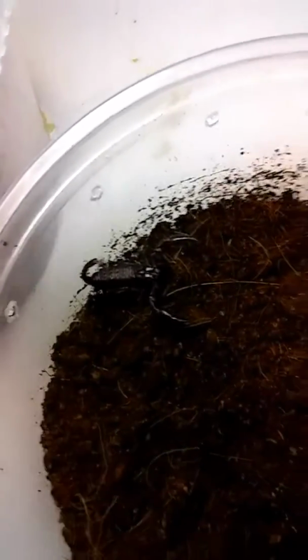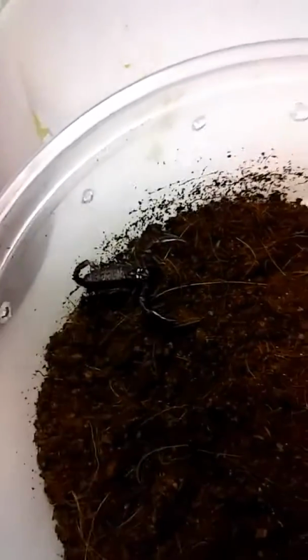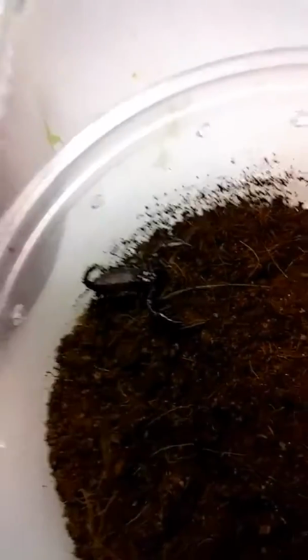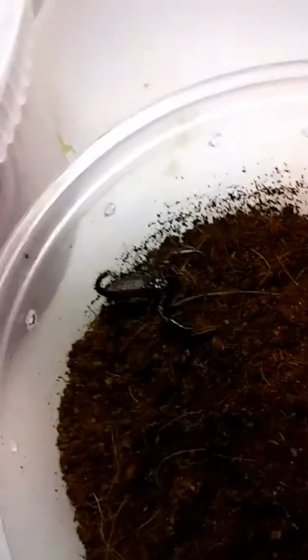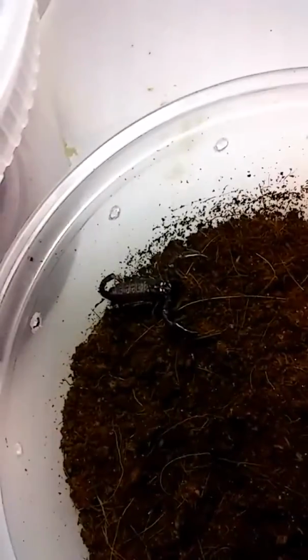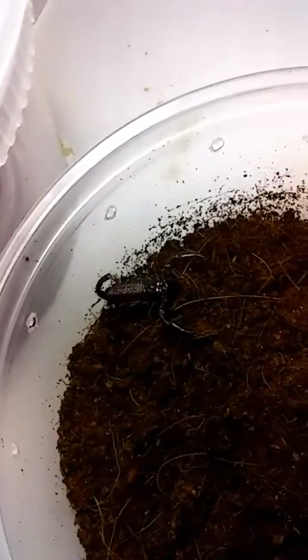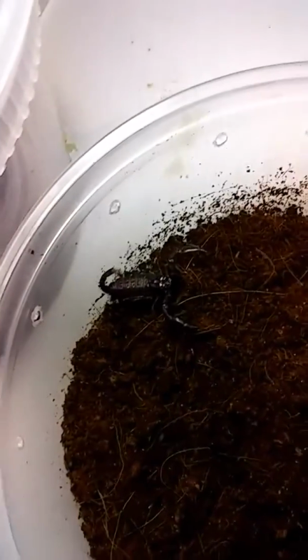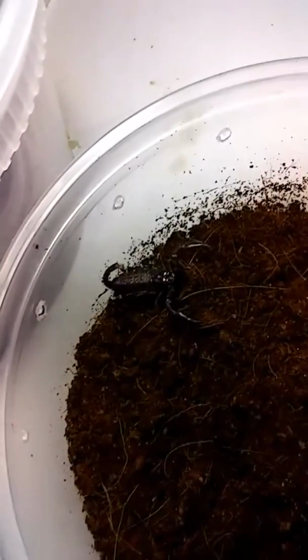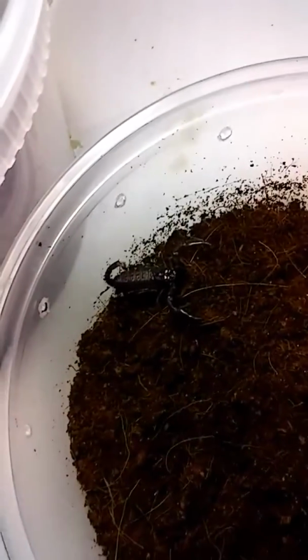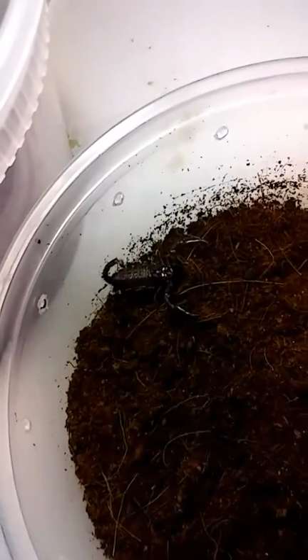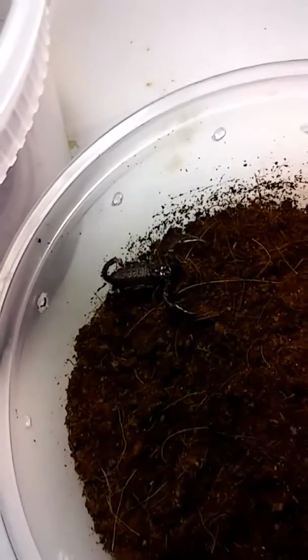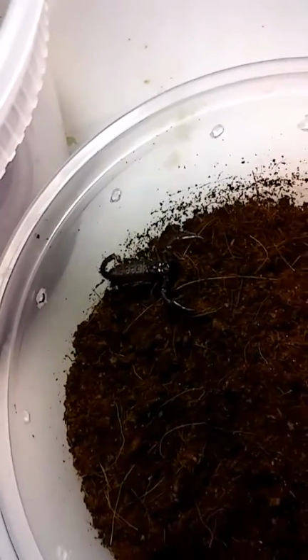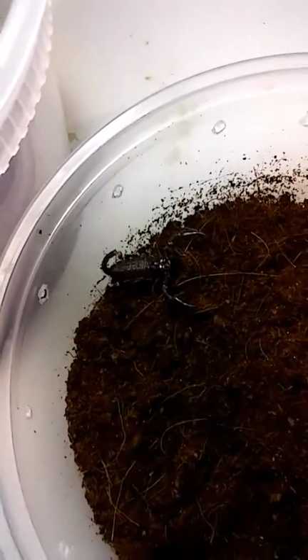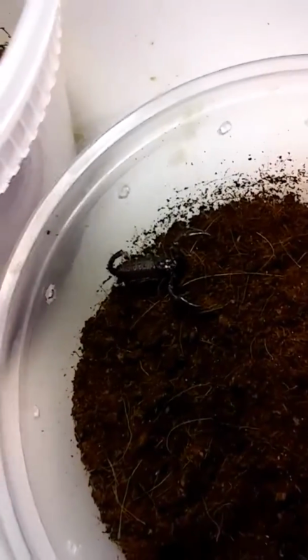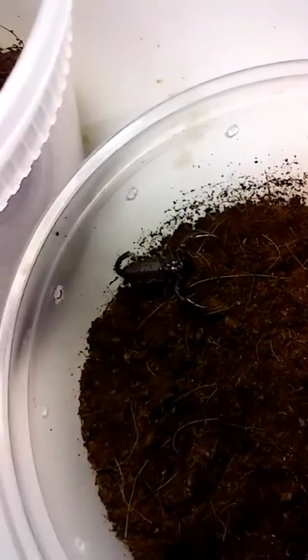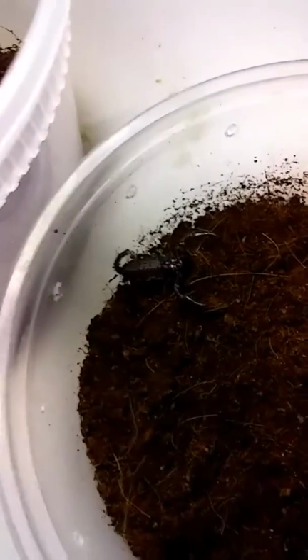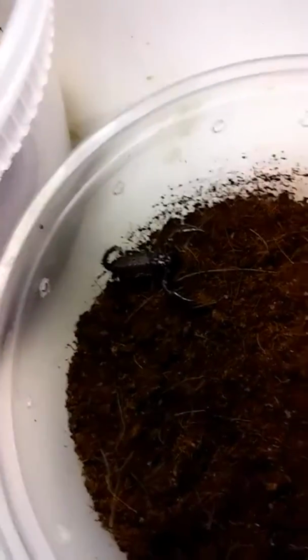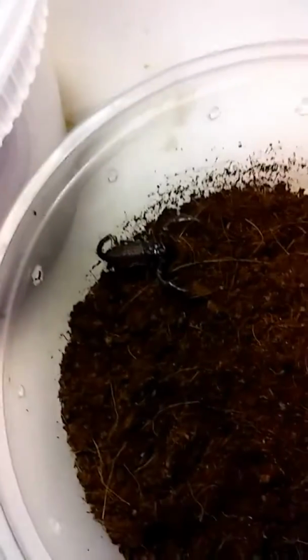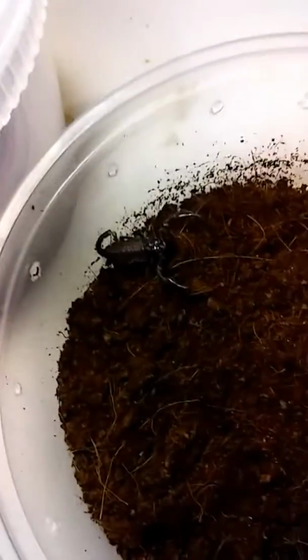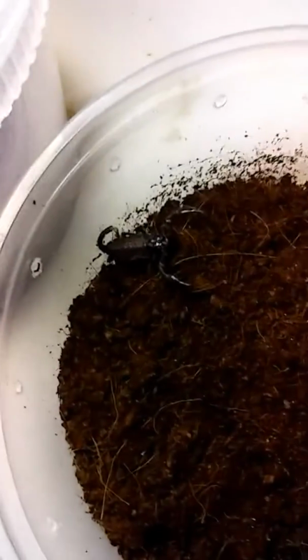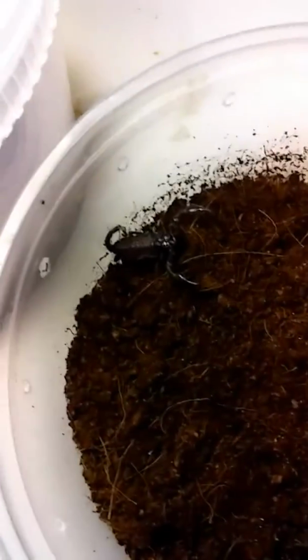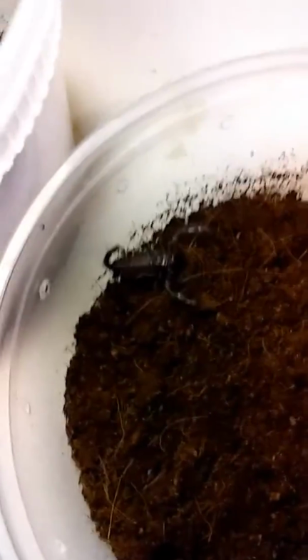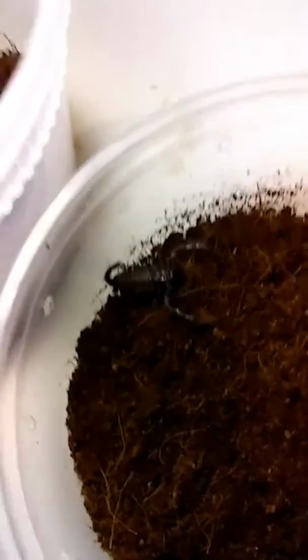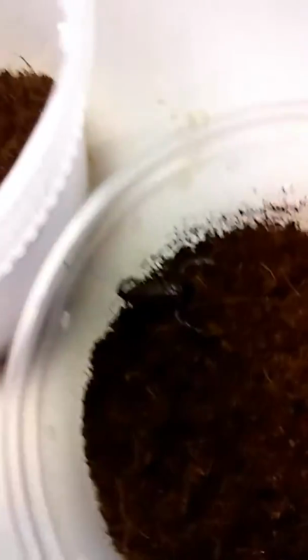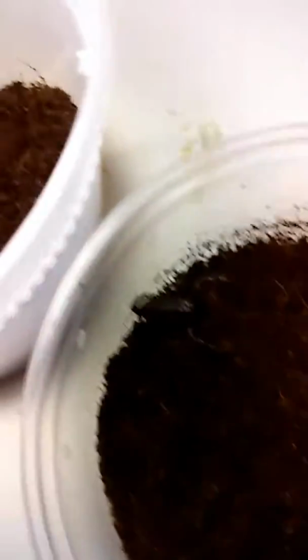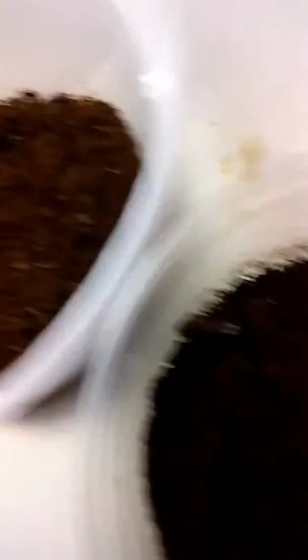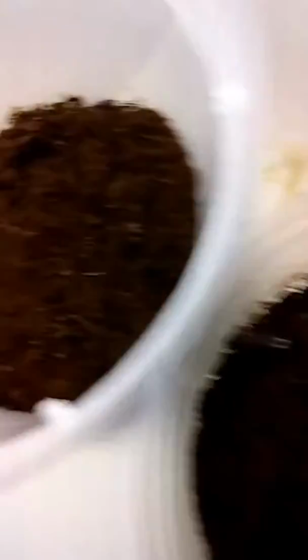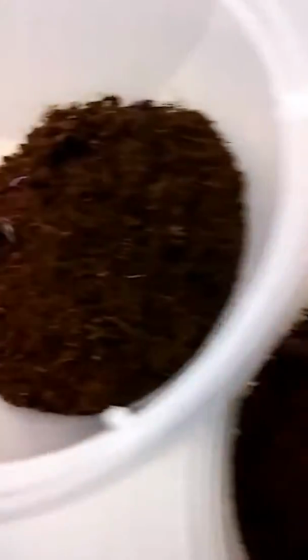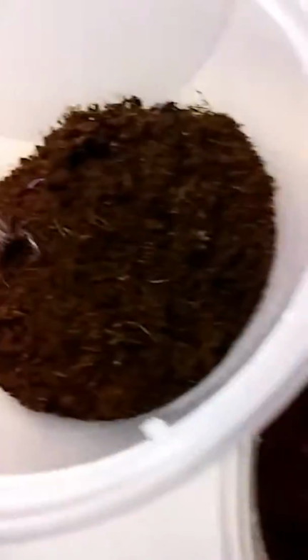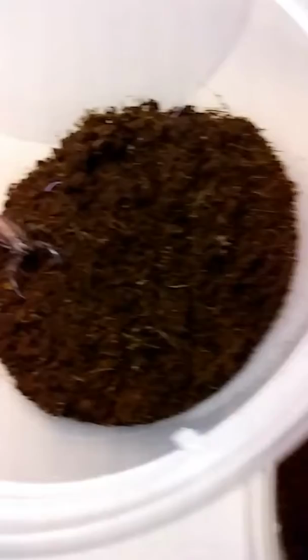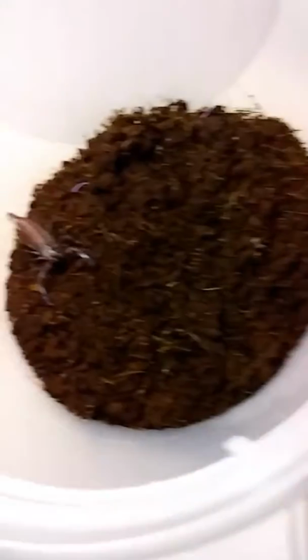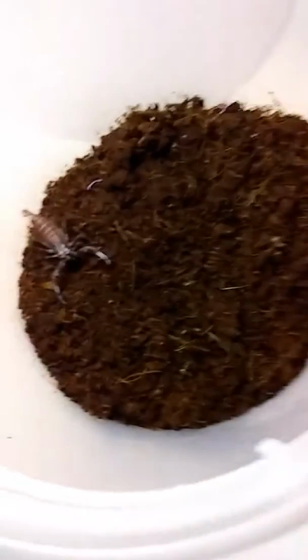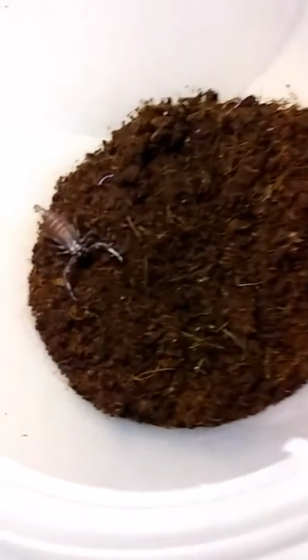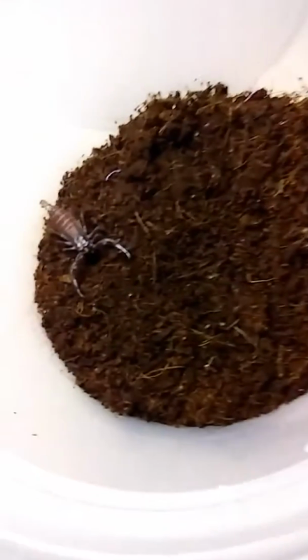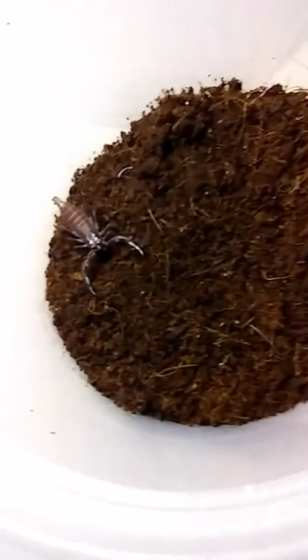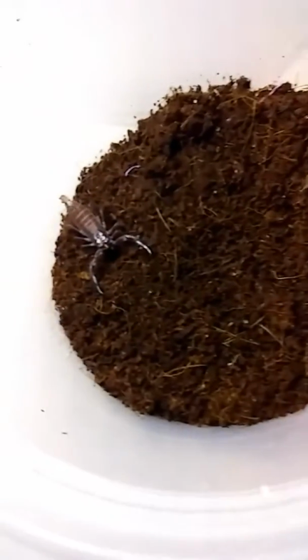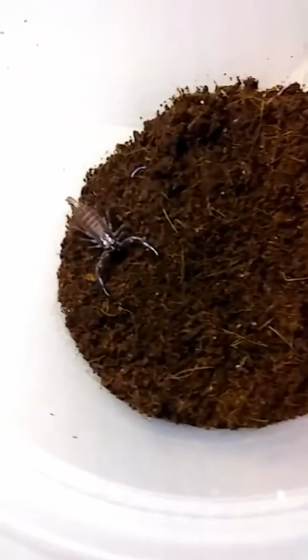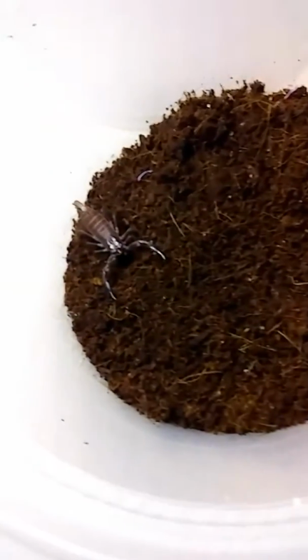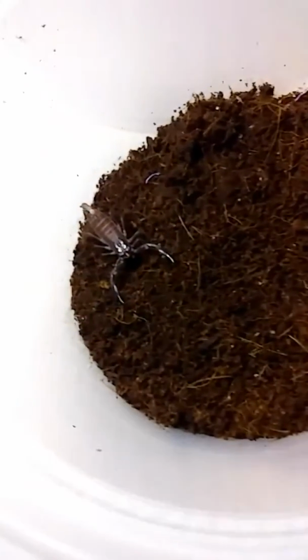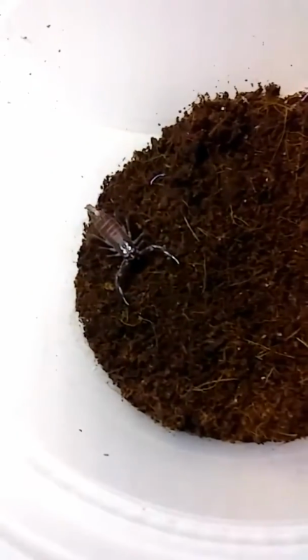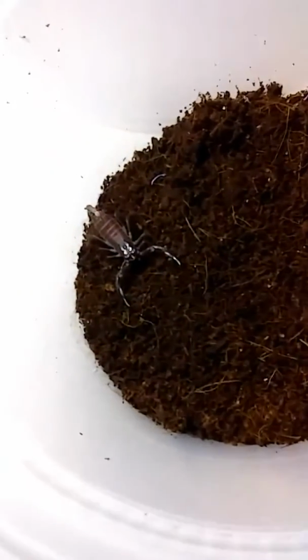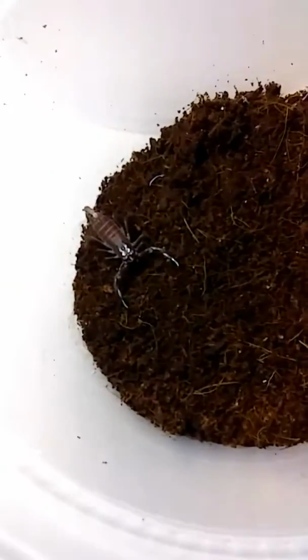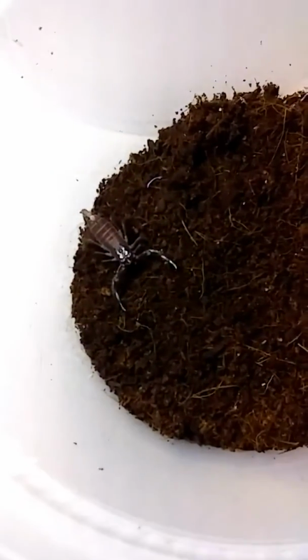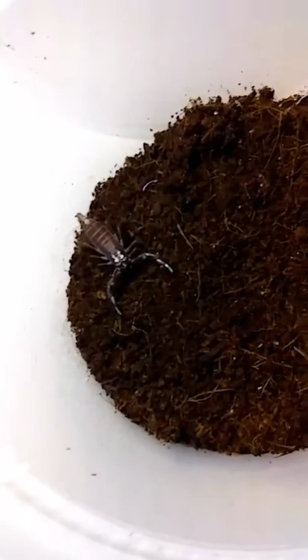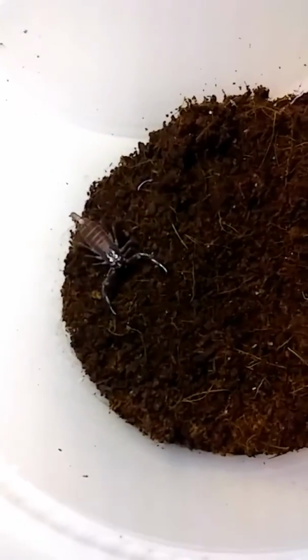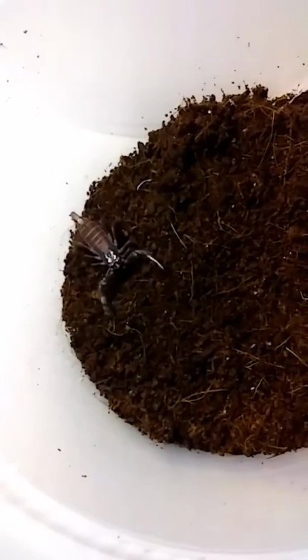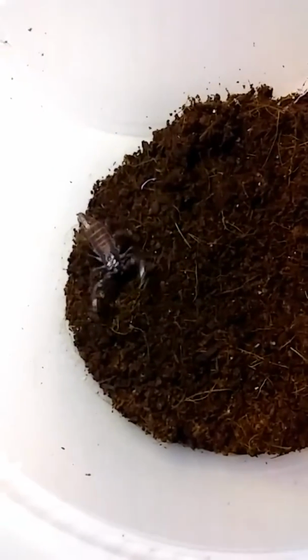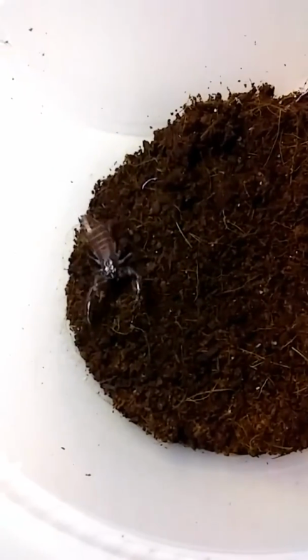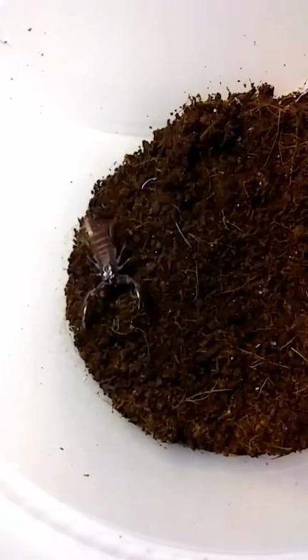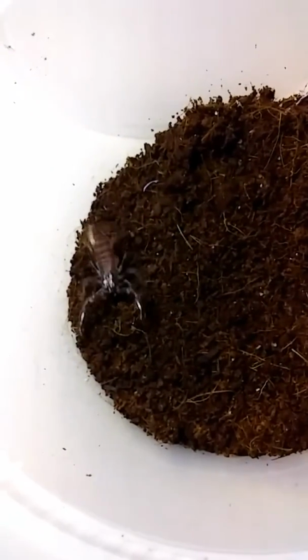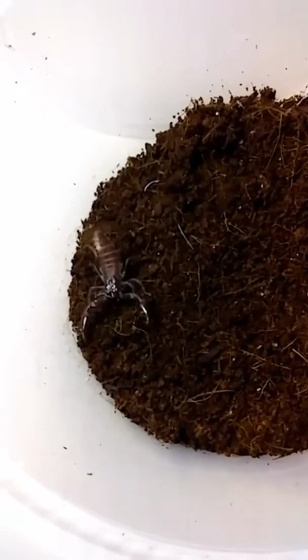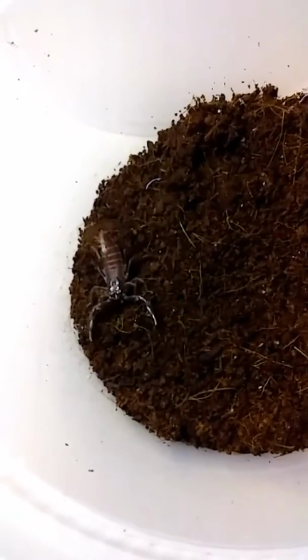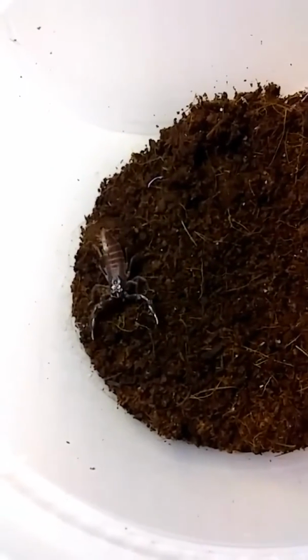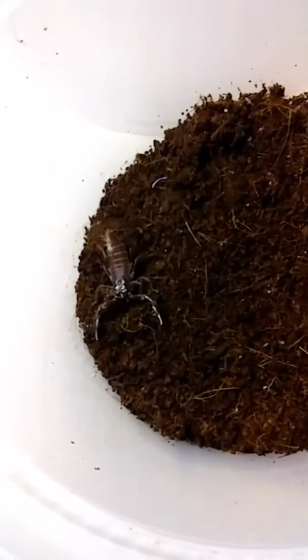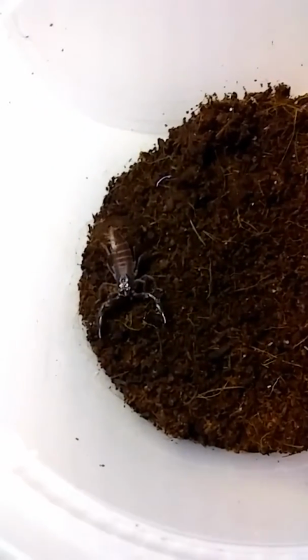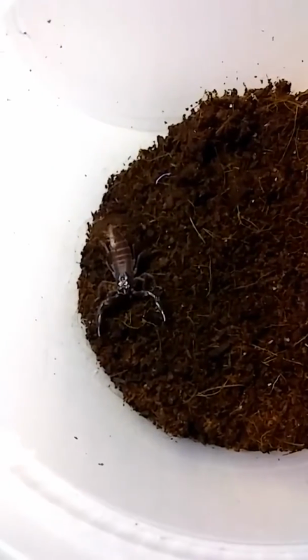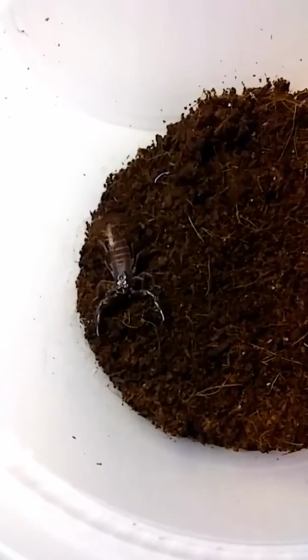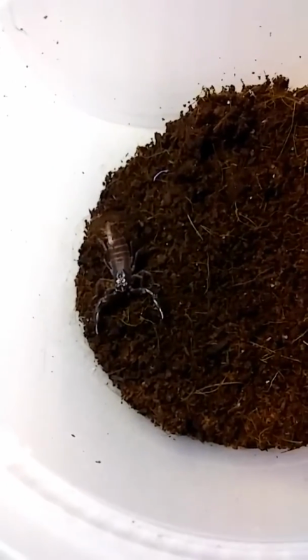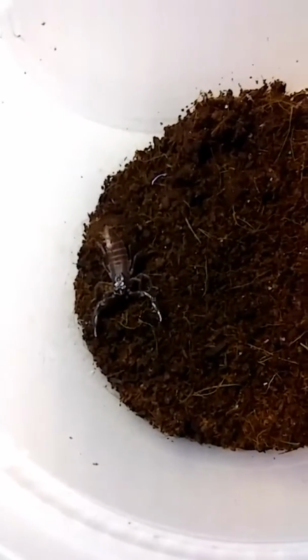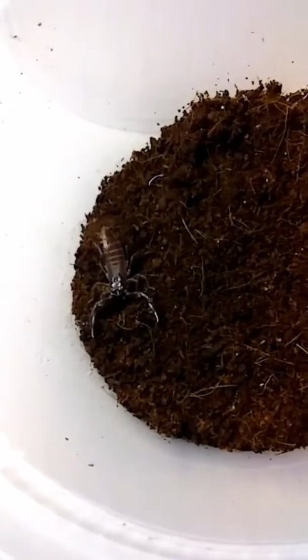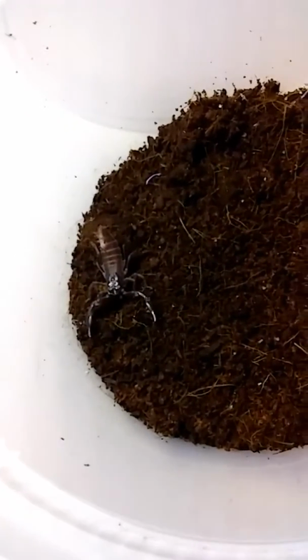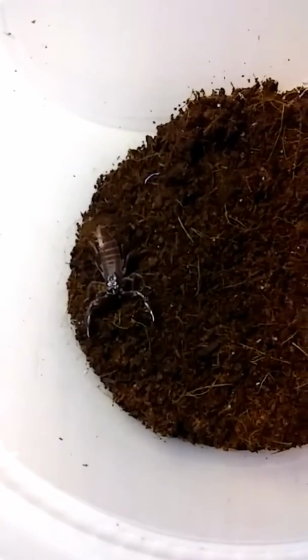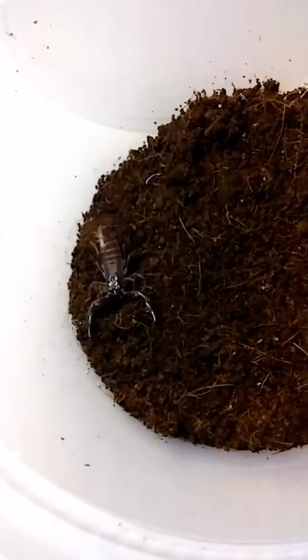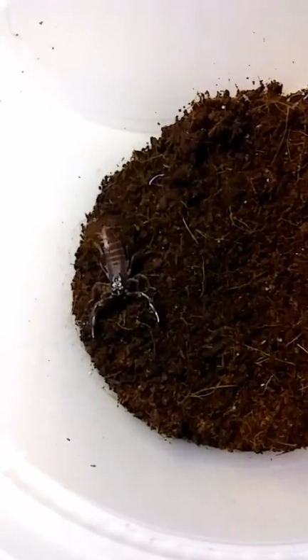I've been looking for scorpions for a little while now. I just didn't want emperor scorpions — it's too common.